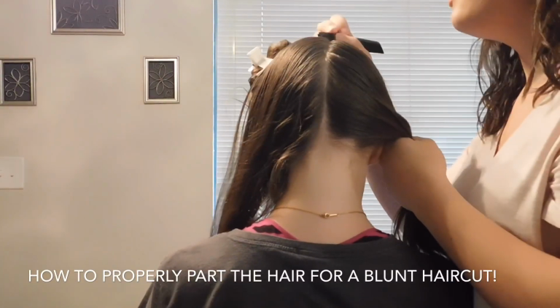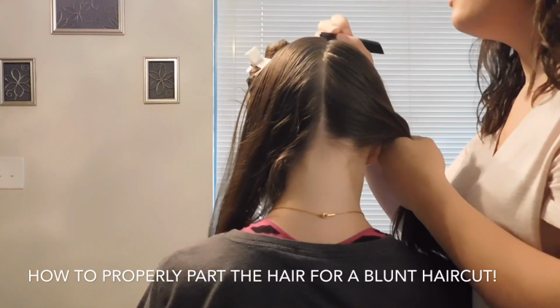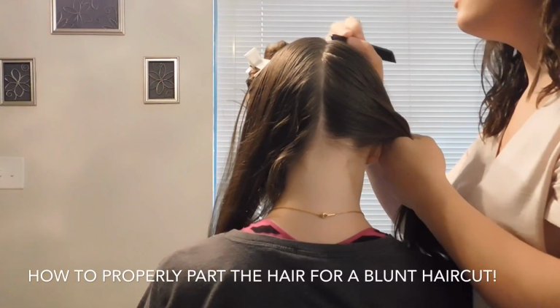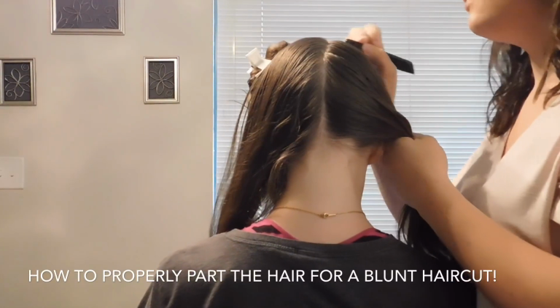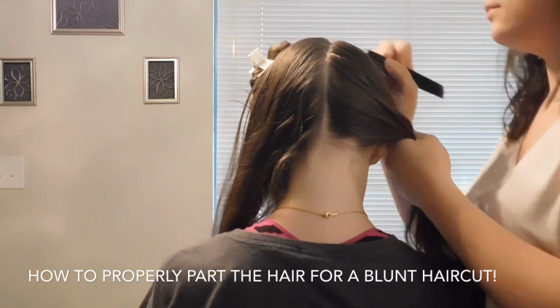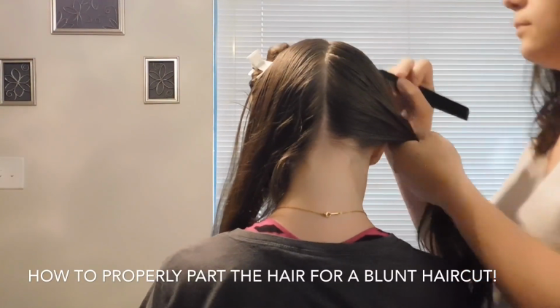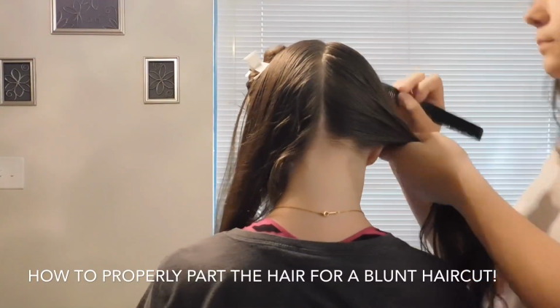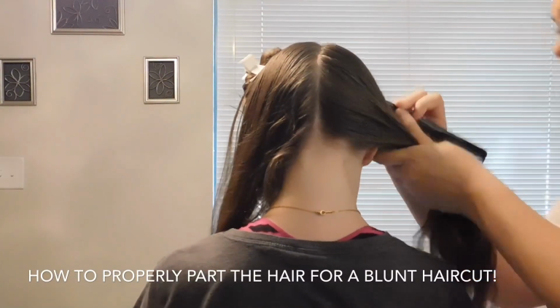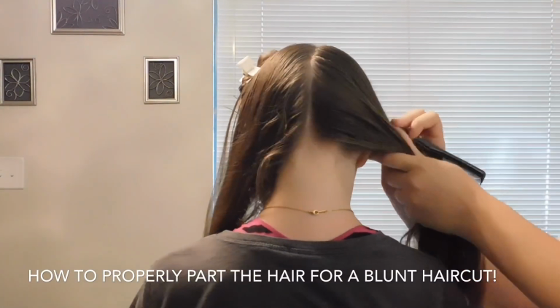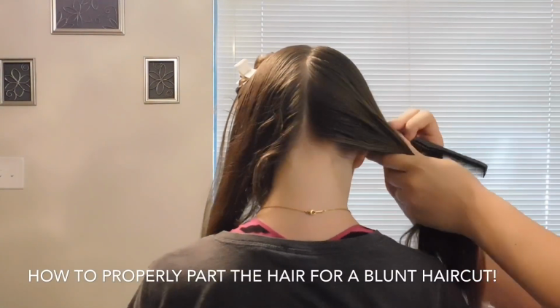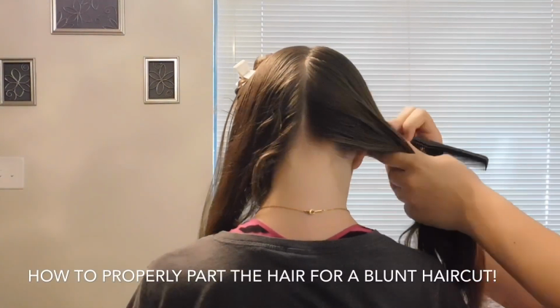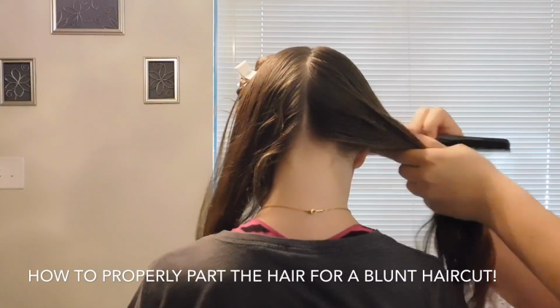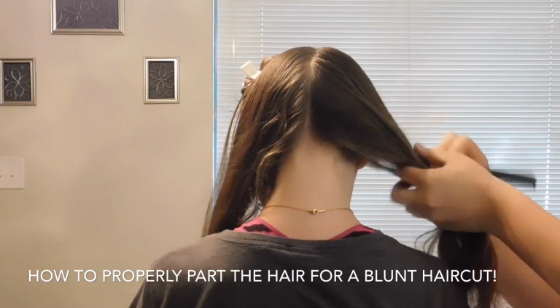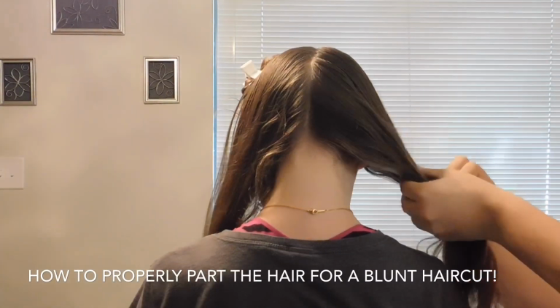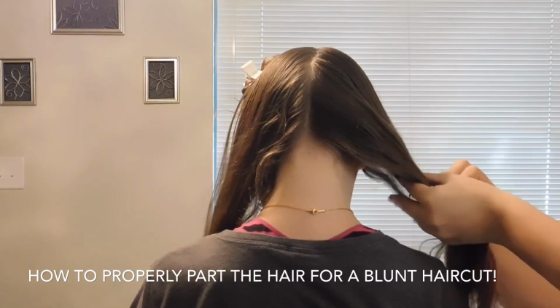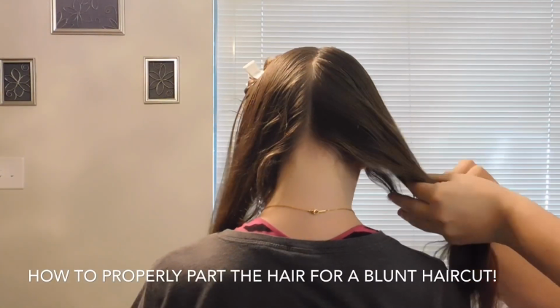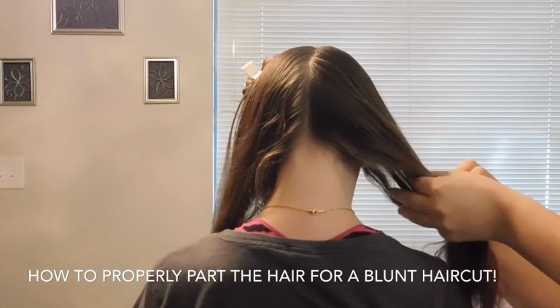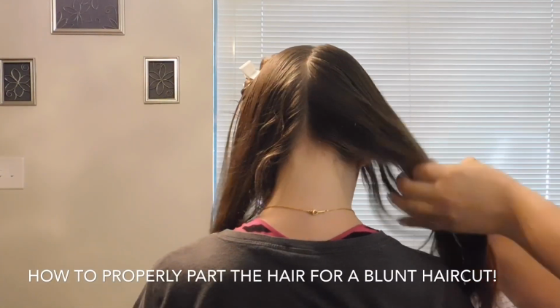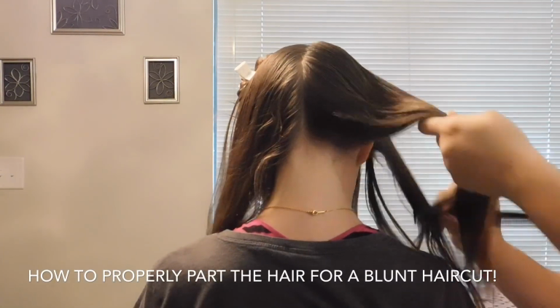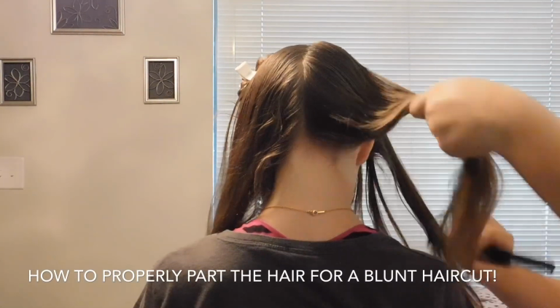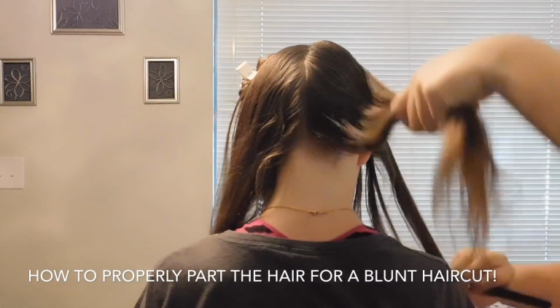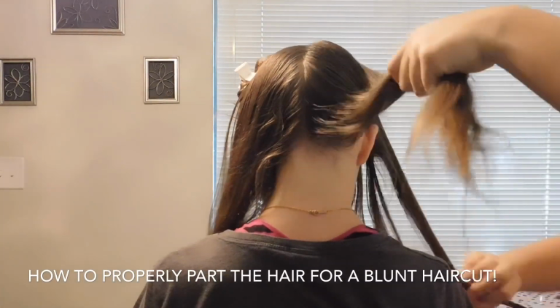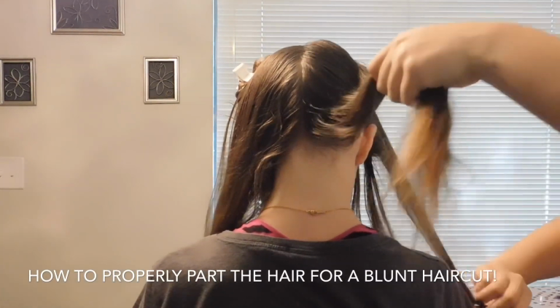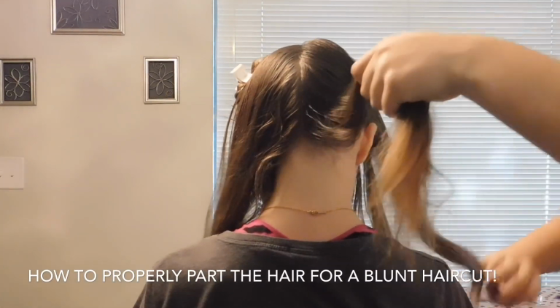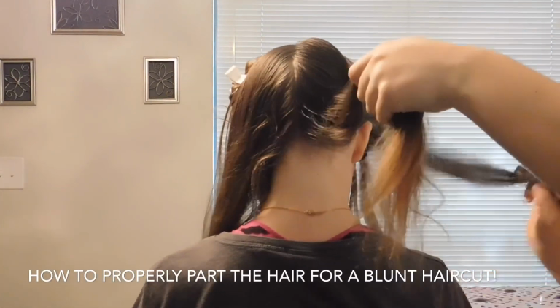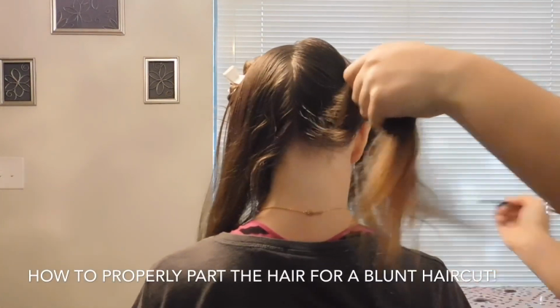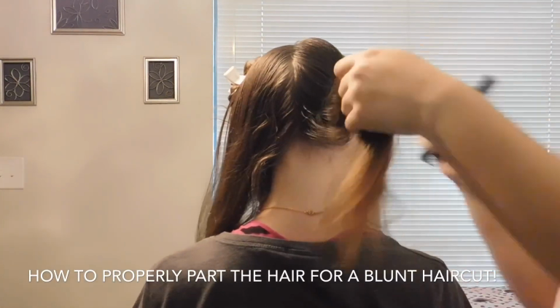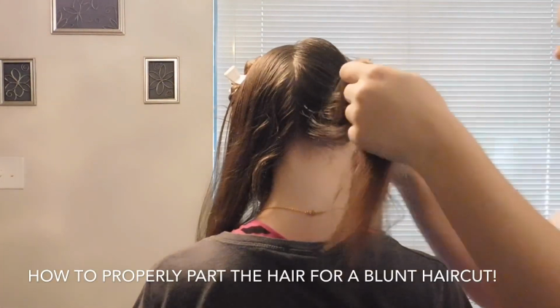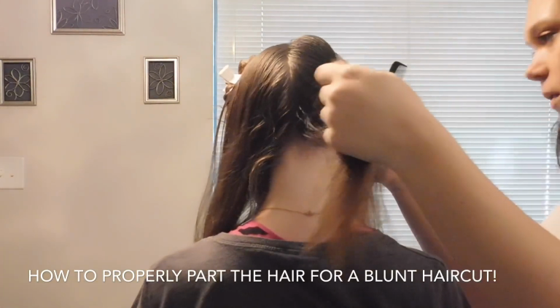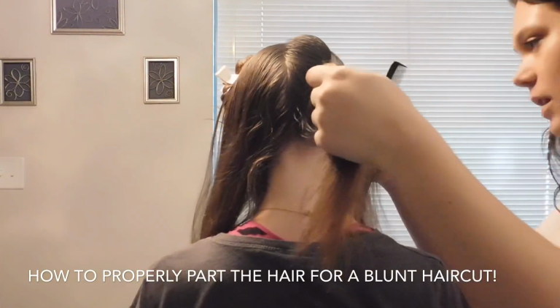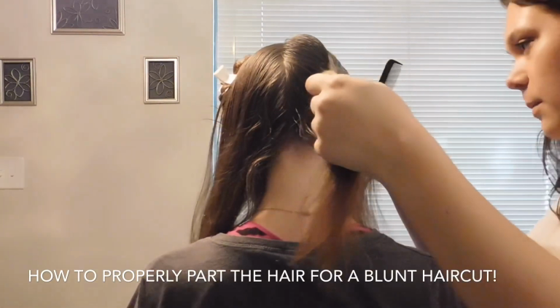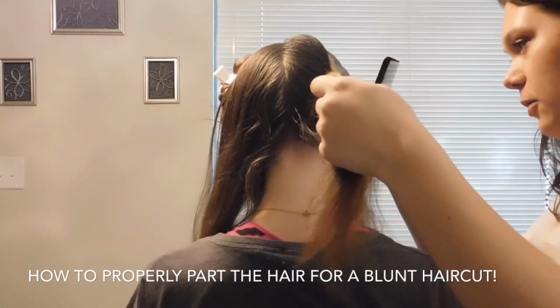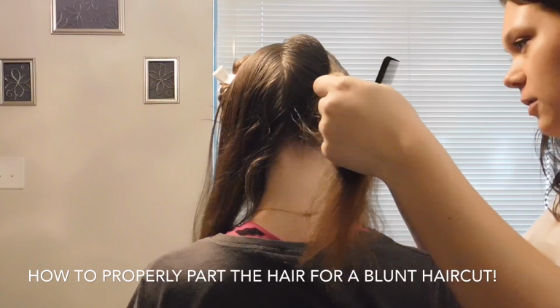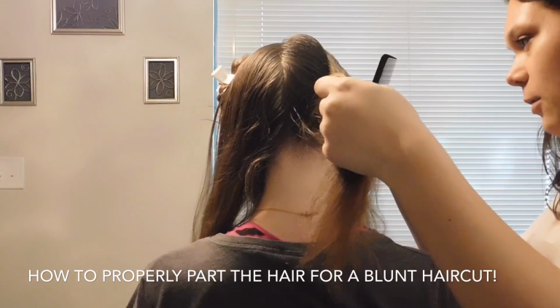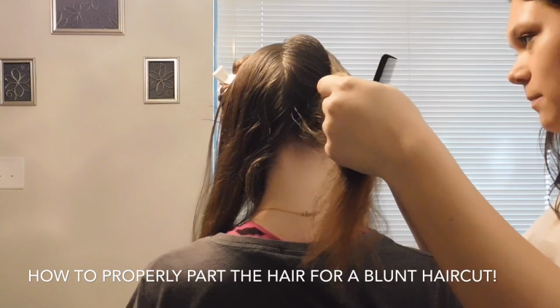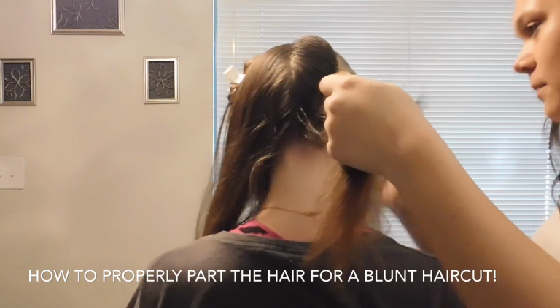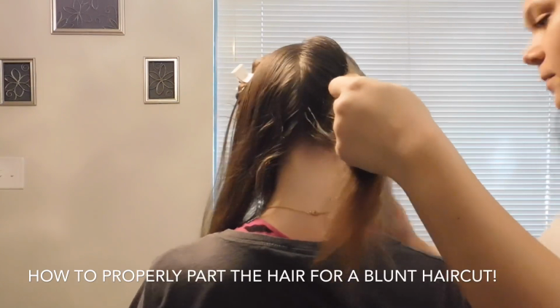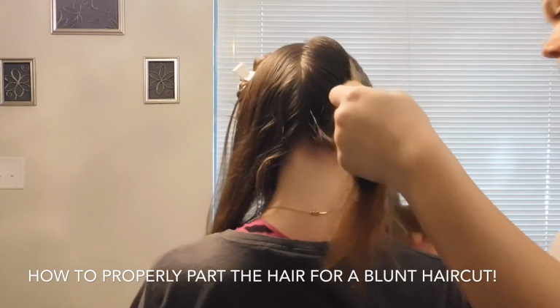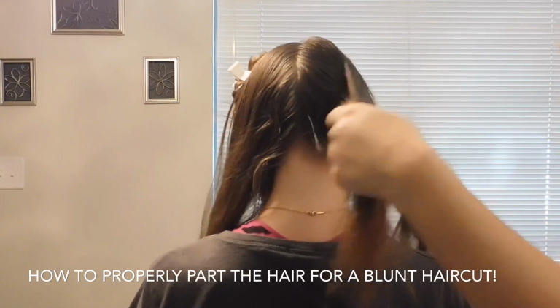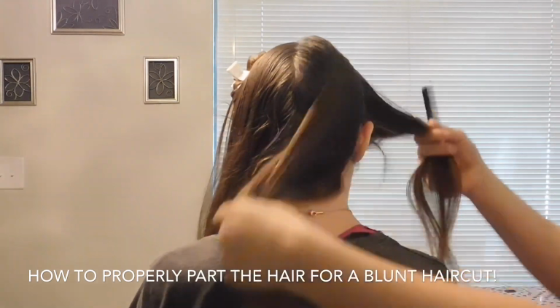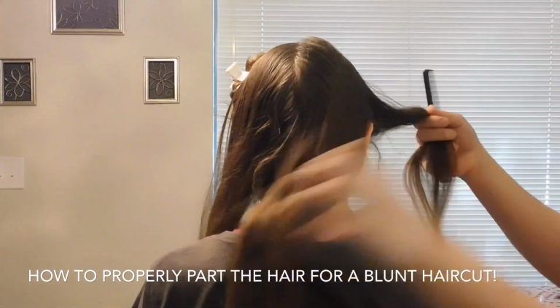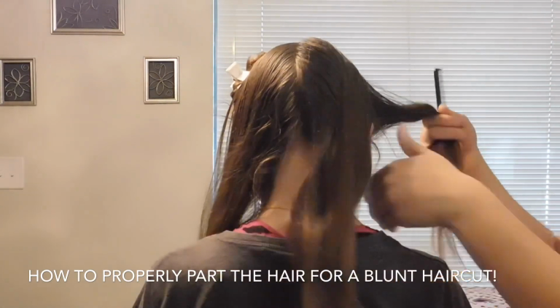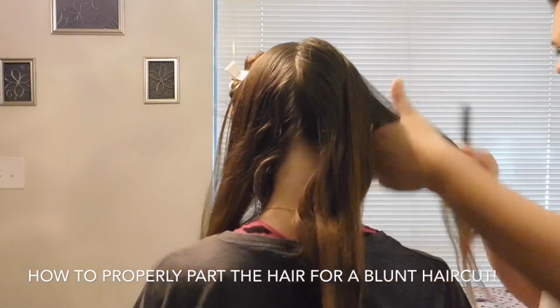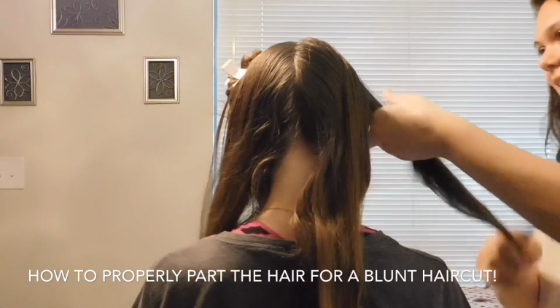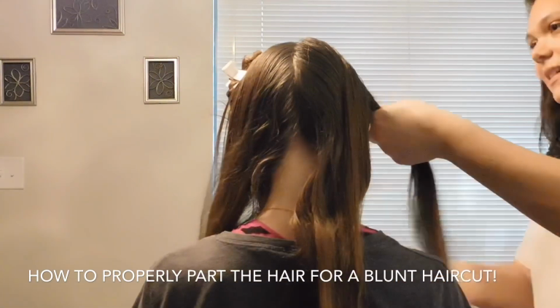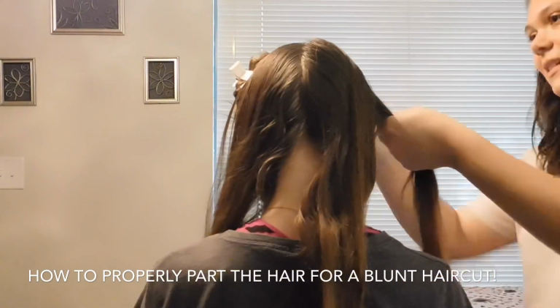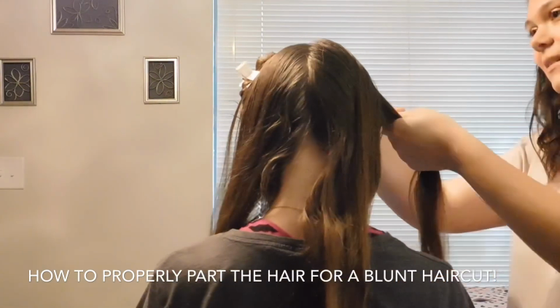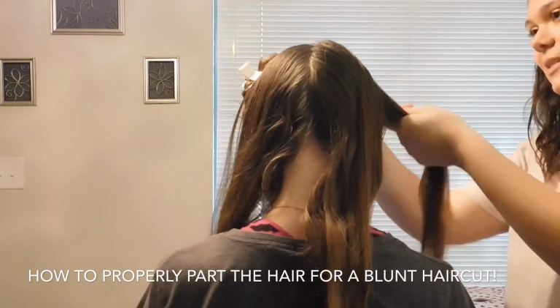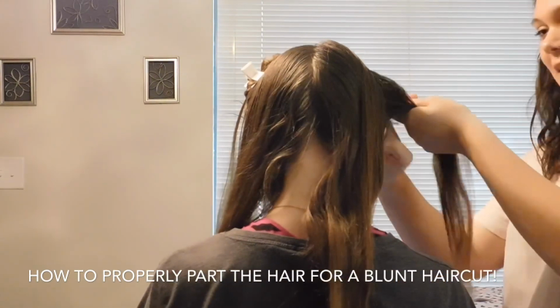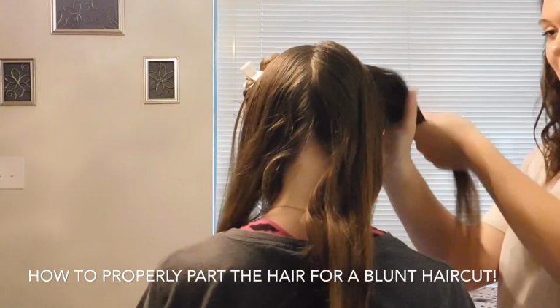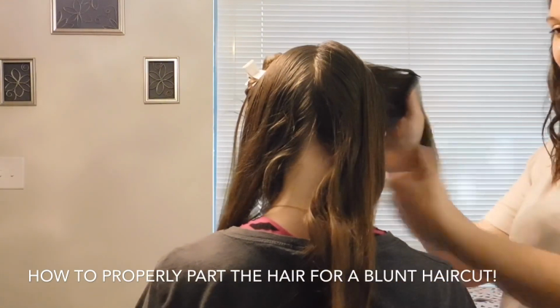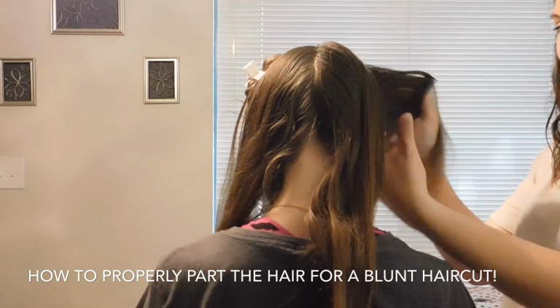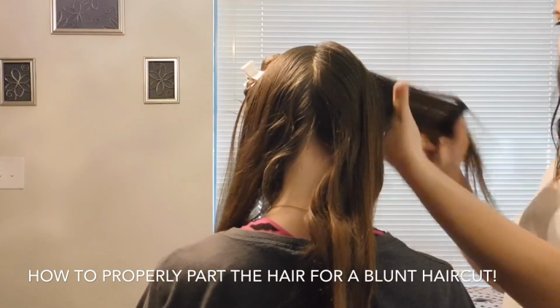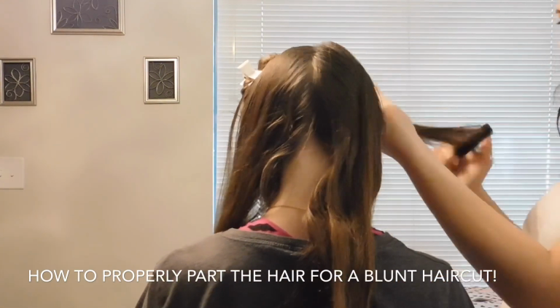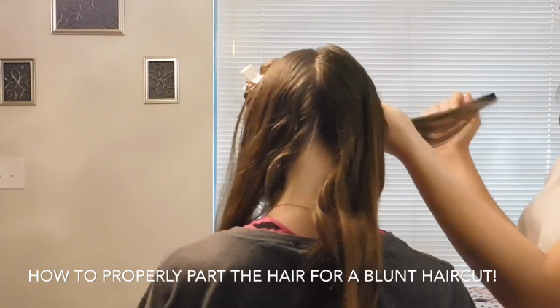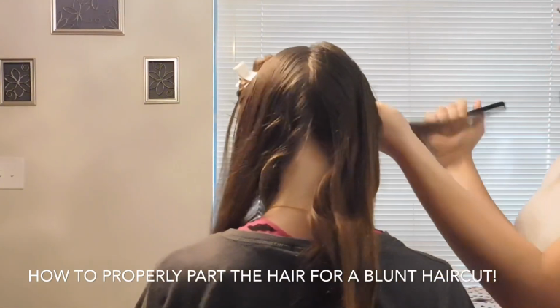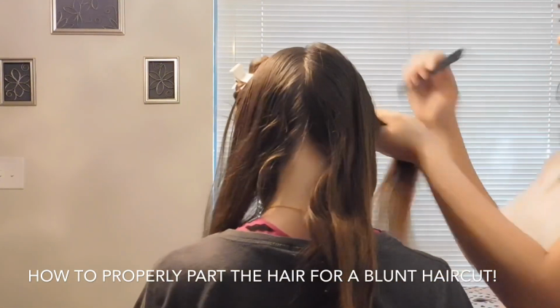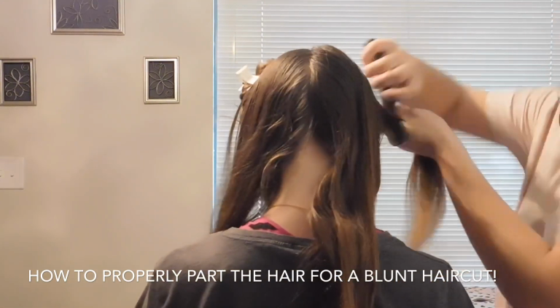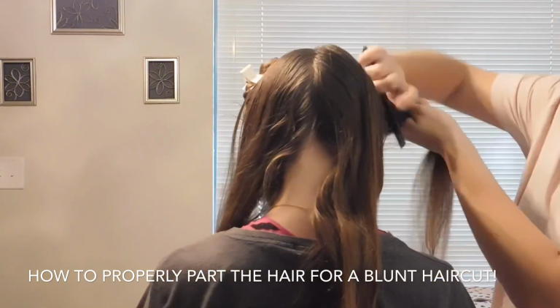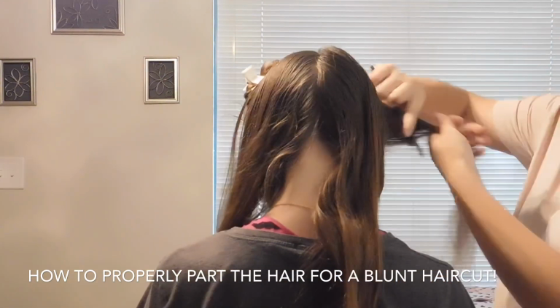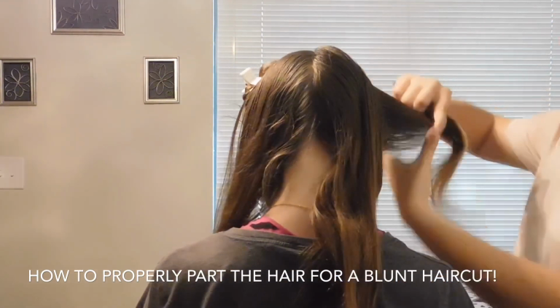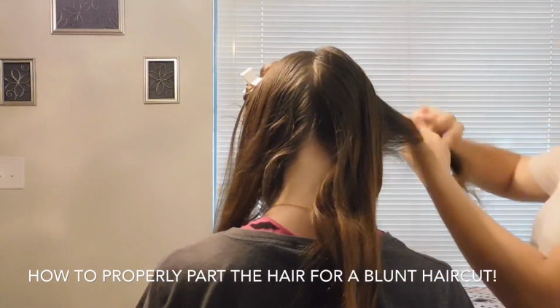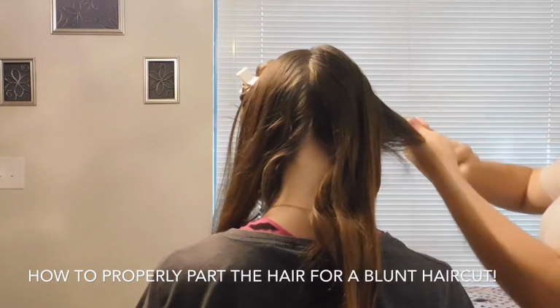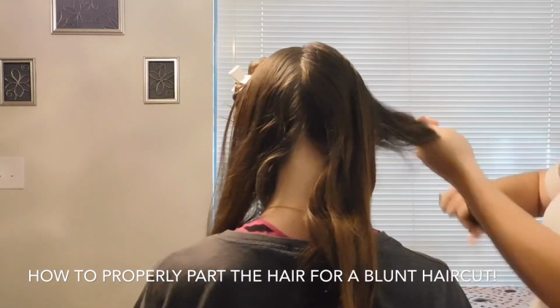Now, I am doing the same thing on the right side. I am going from the top of the head to the back of the ear and pinning up section two.